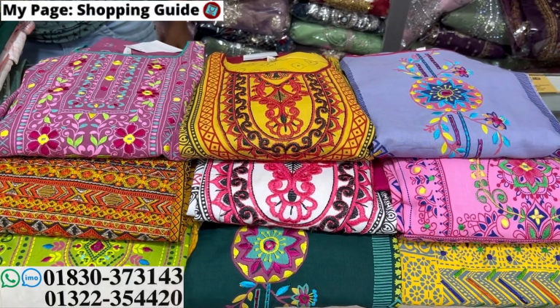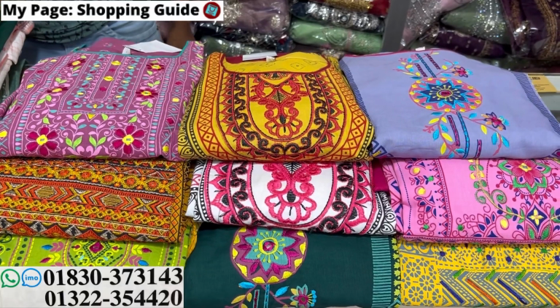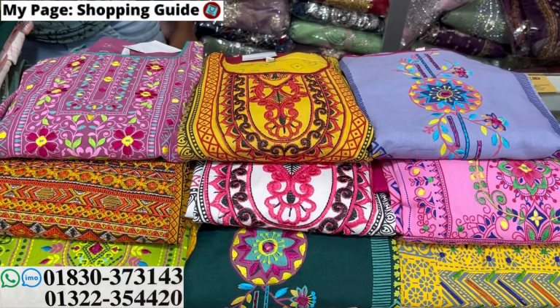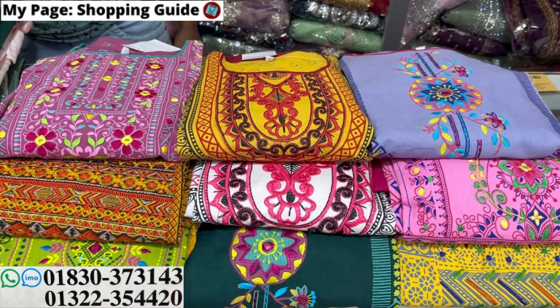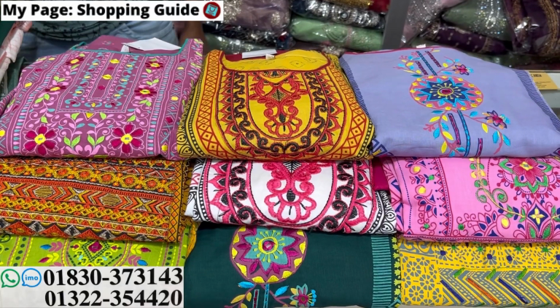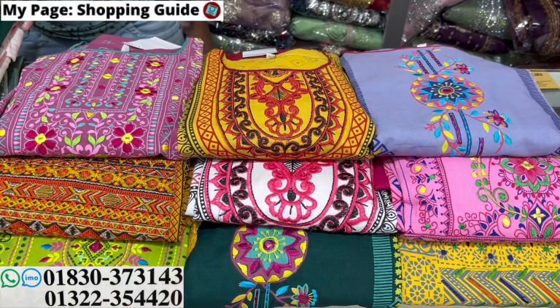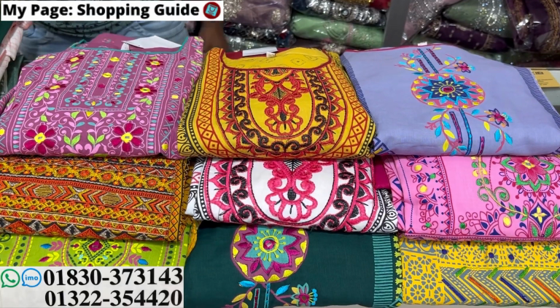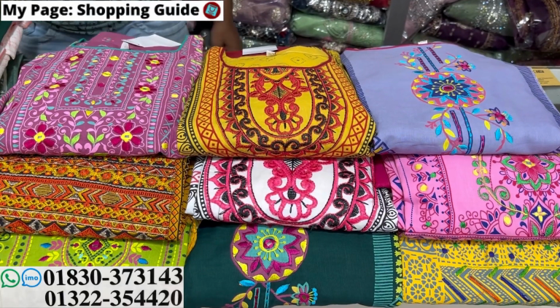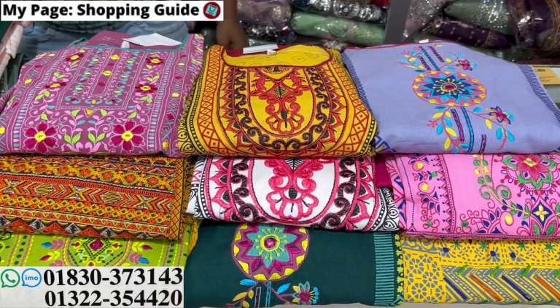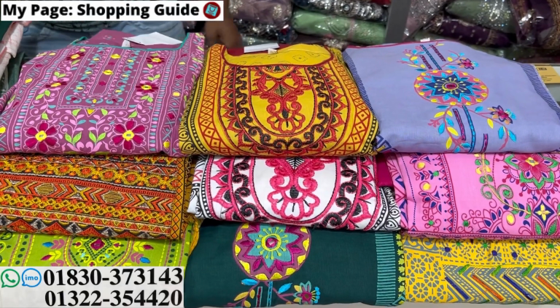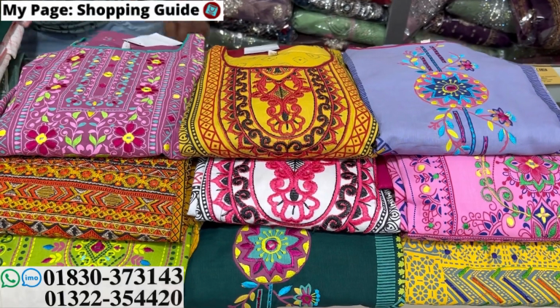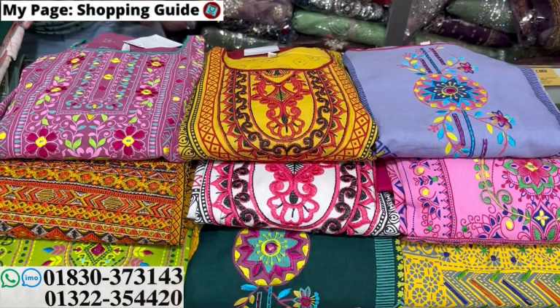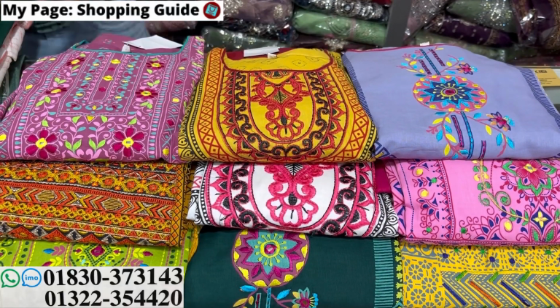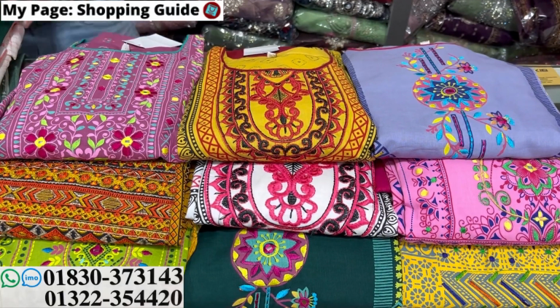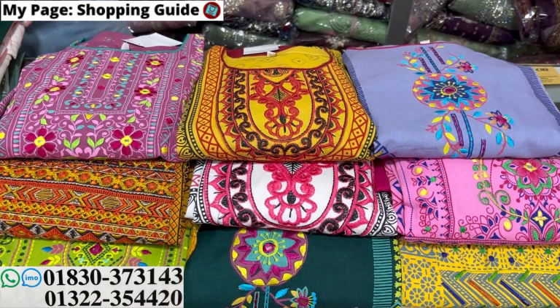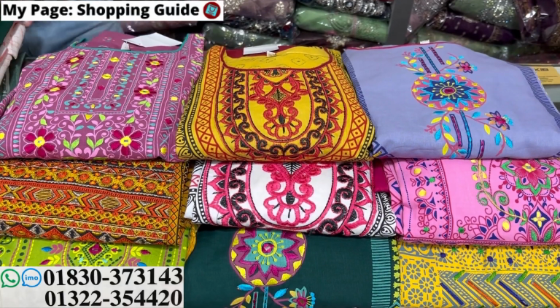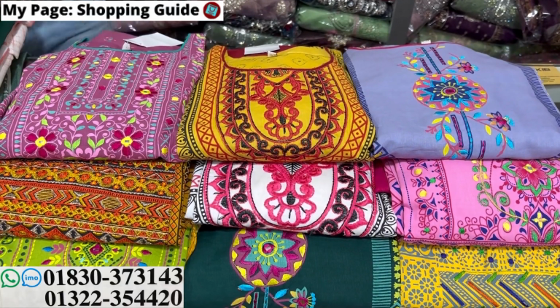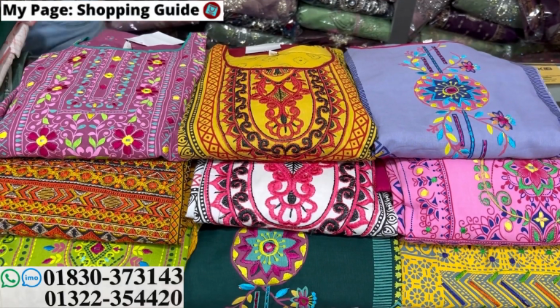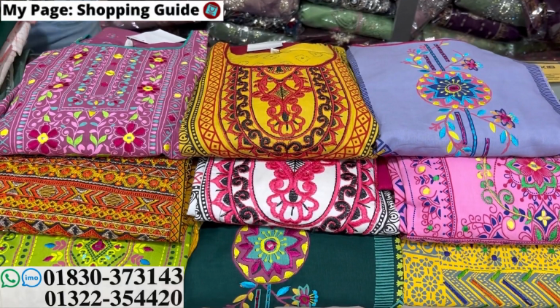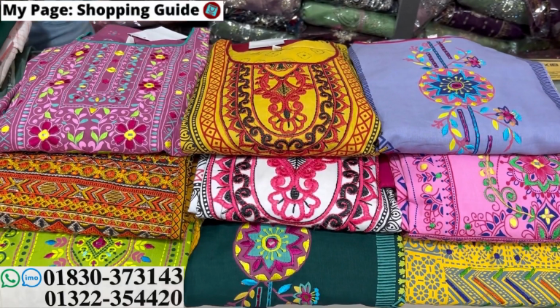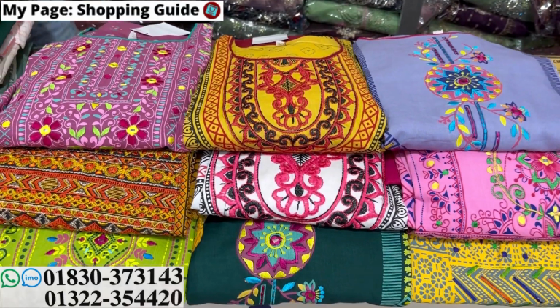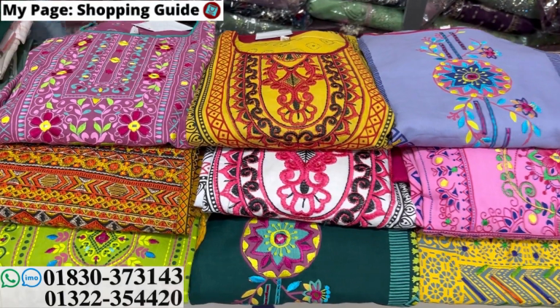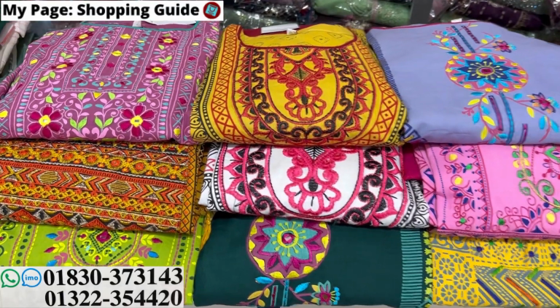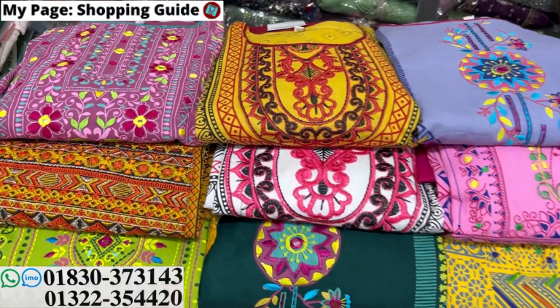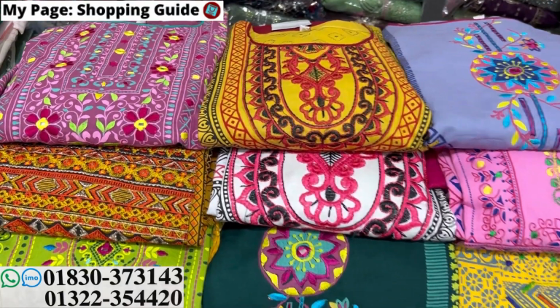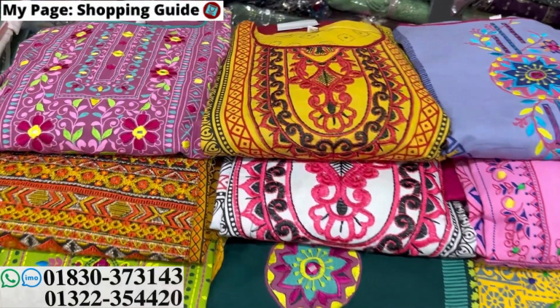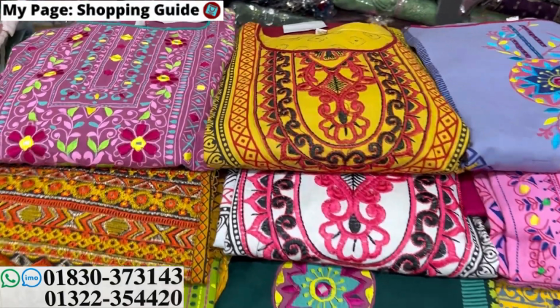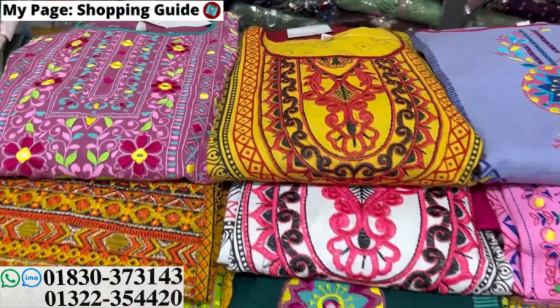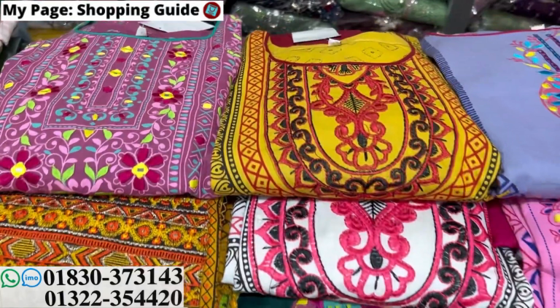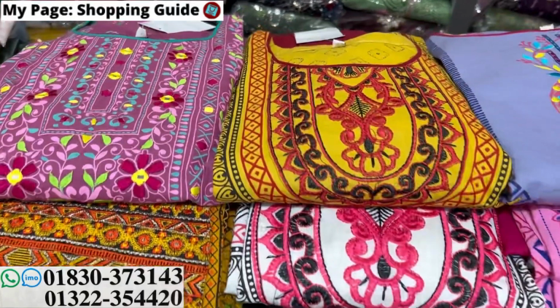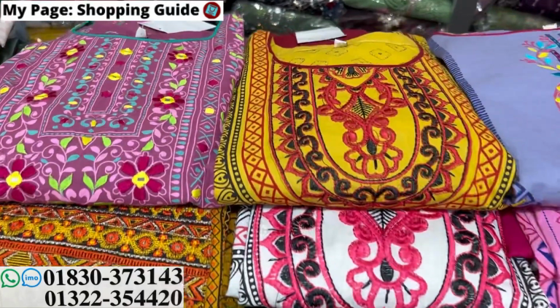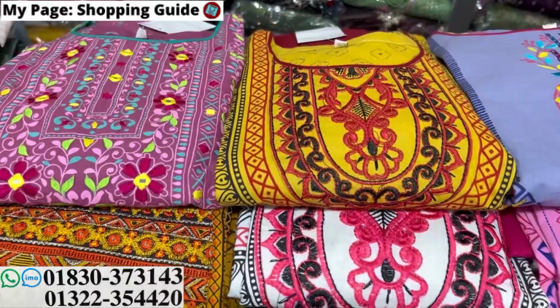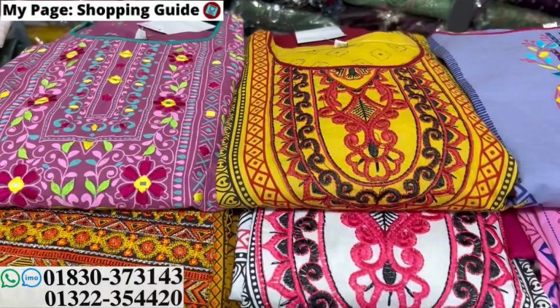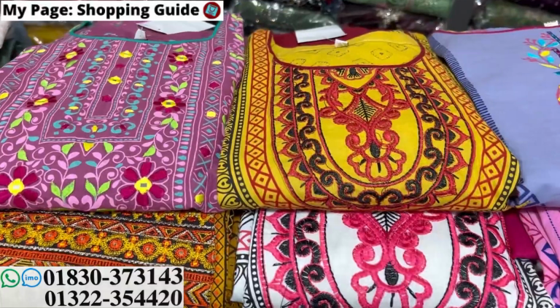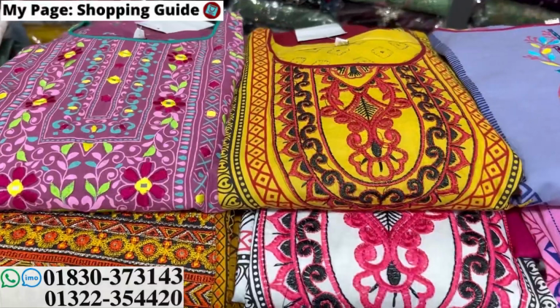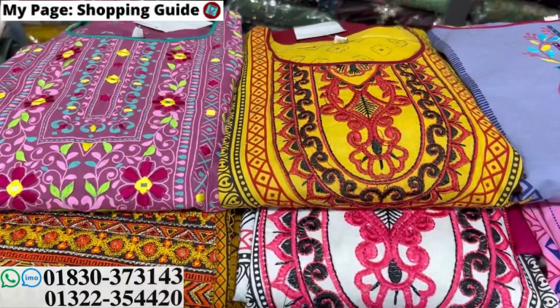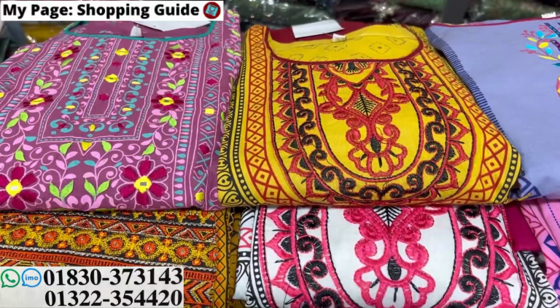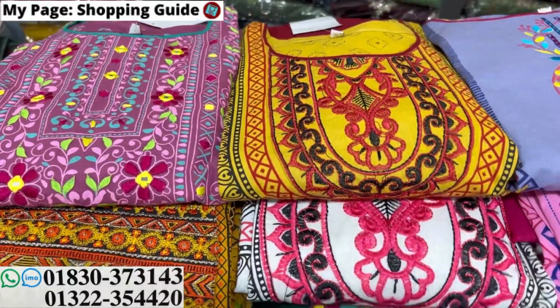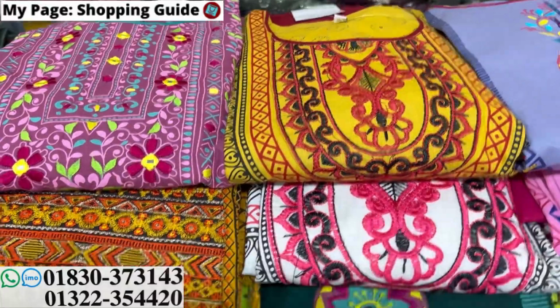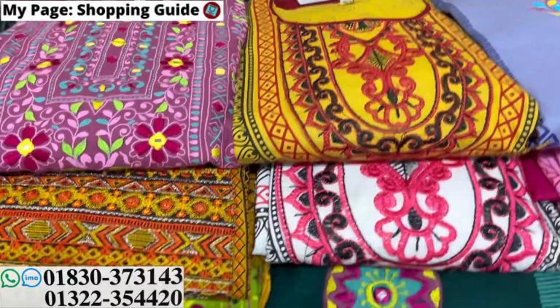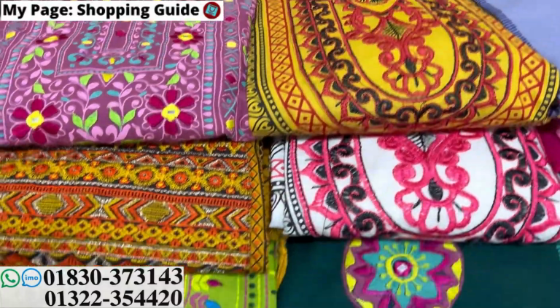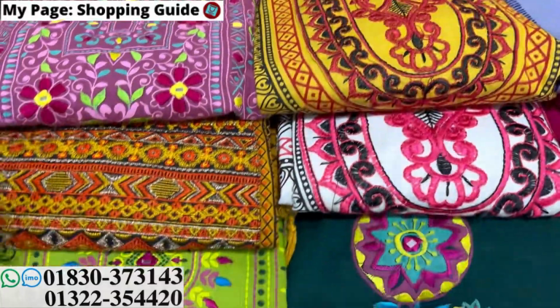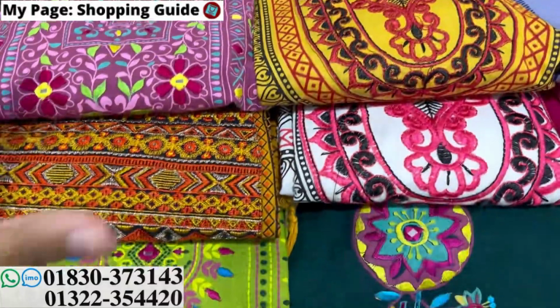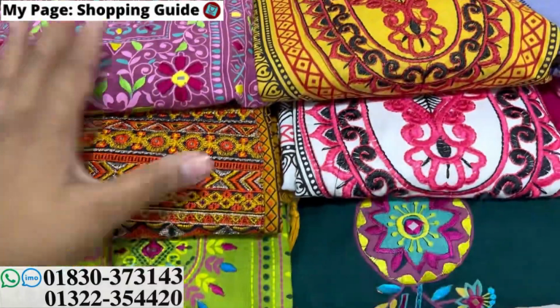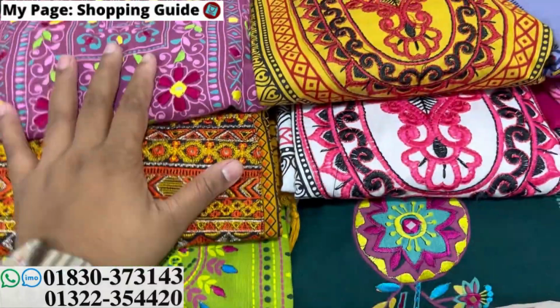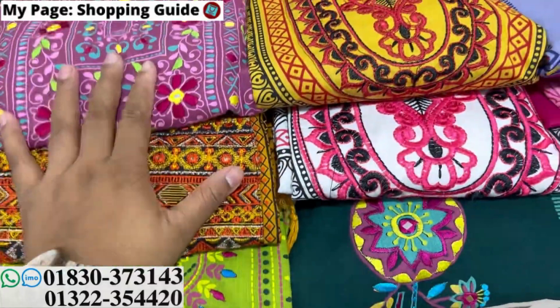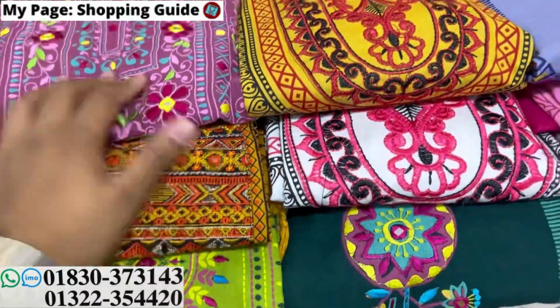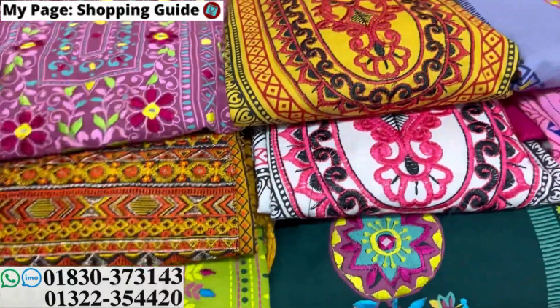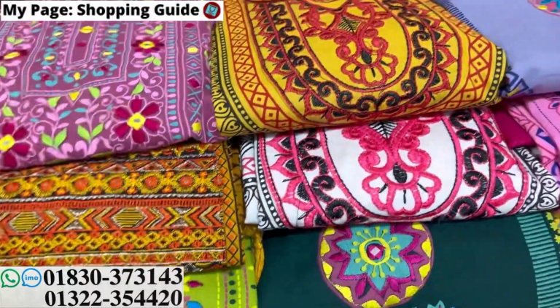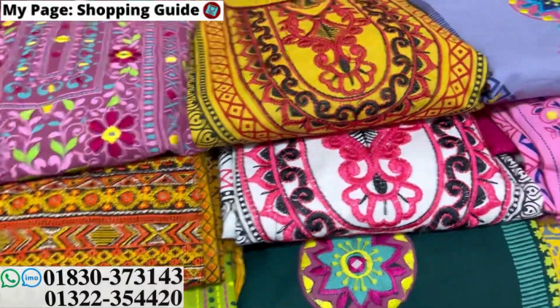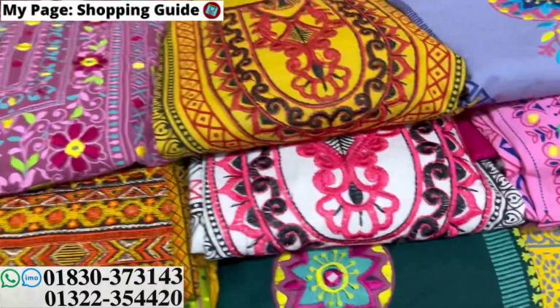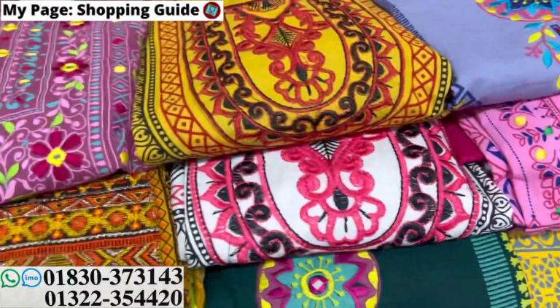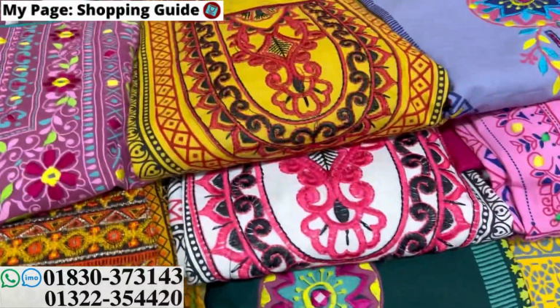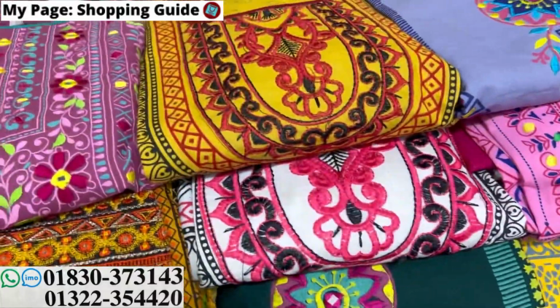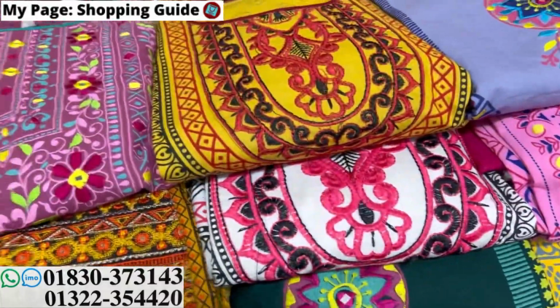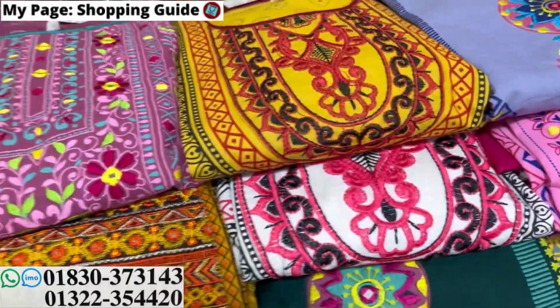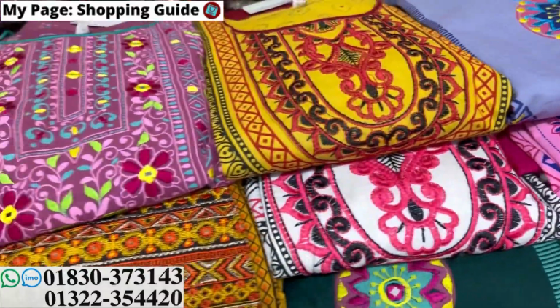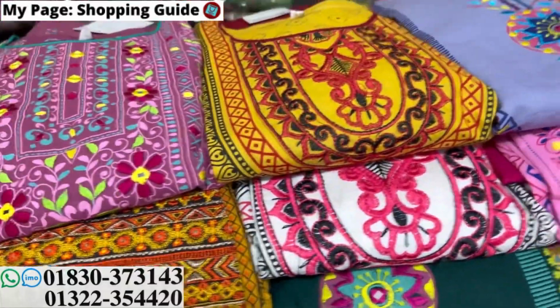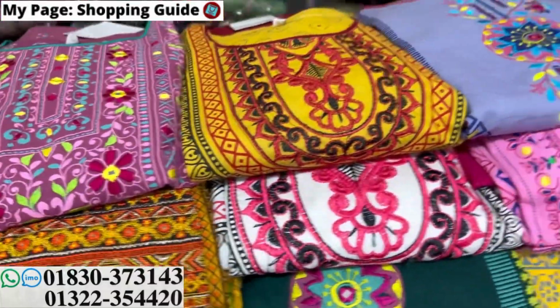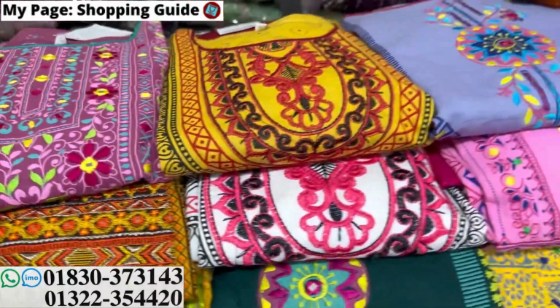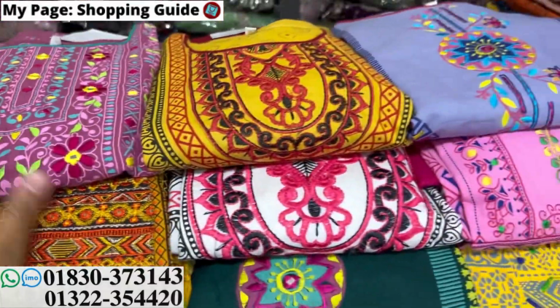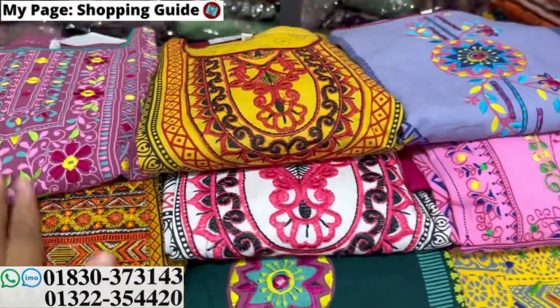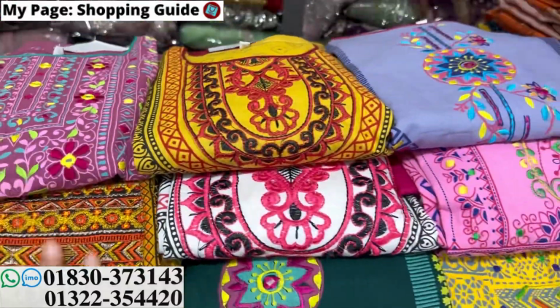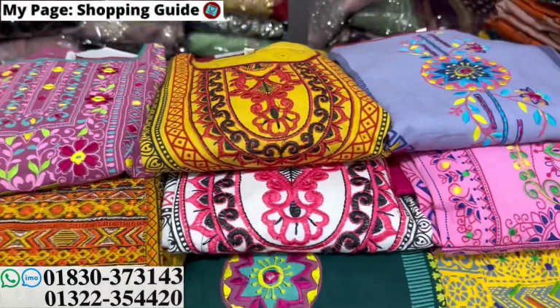Assalamualaikum, viewers. Welcome back to my channel. Shopping is a good time for my shop and I'll see you today. So, viewers, I'm going to check out our journals and I have my favorite book.